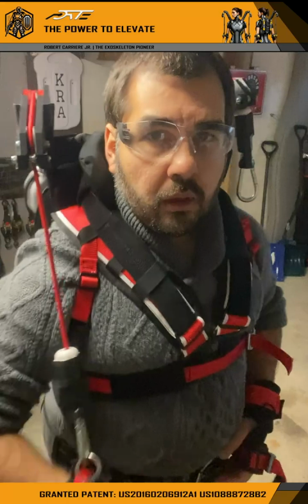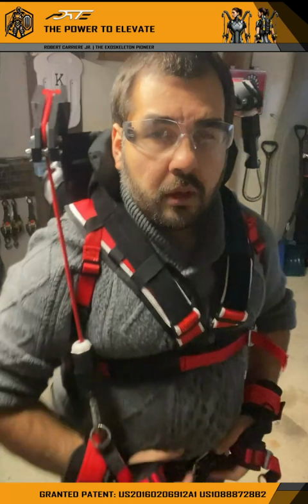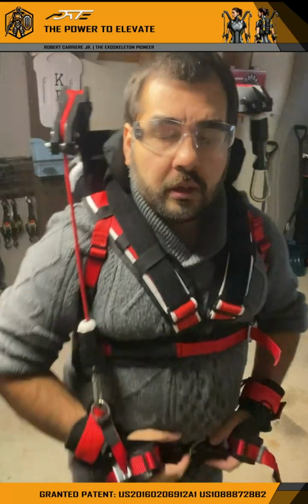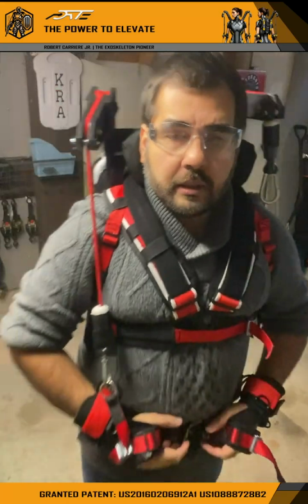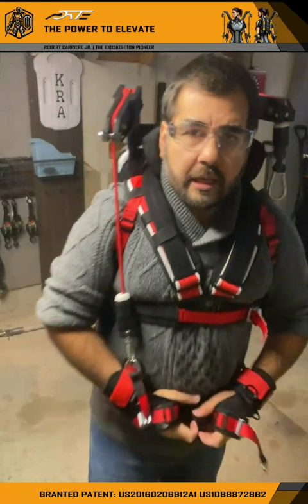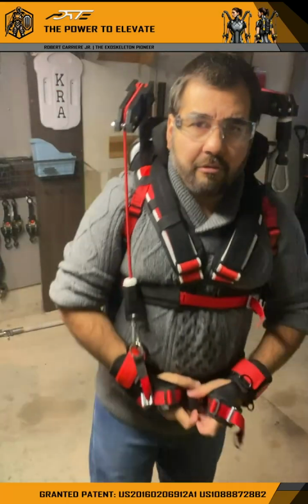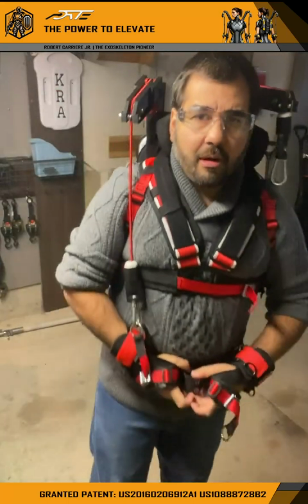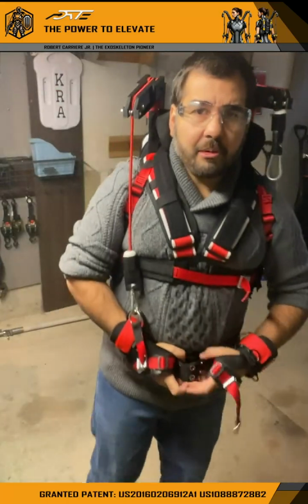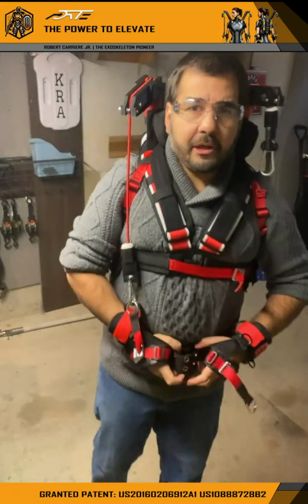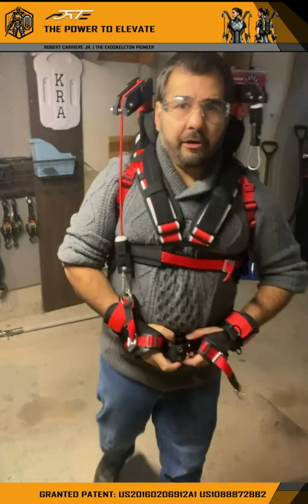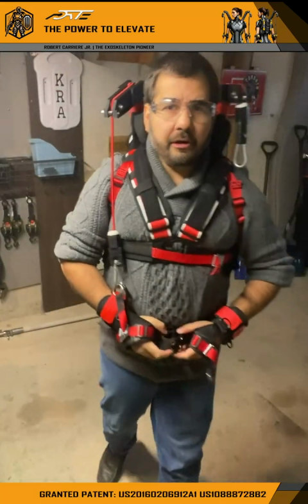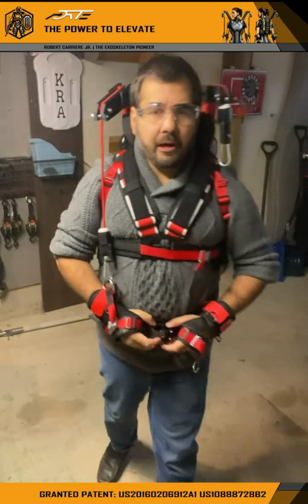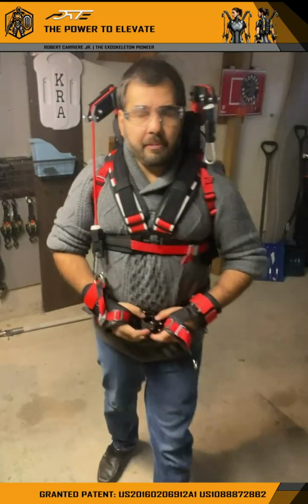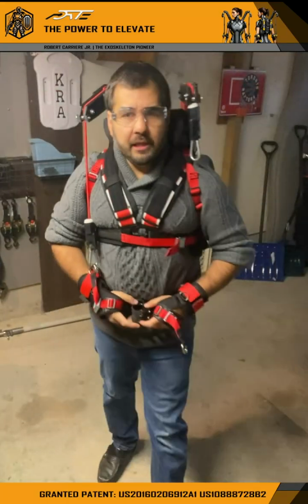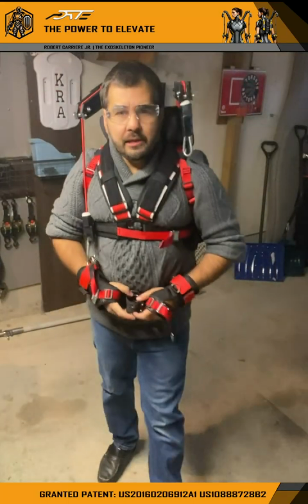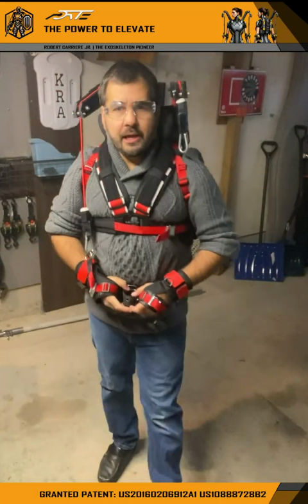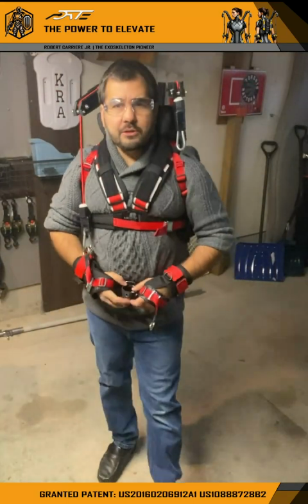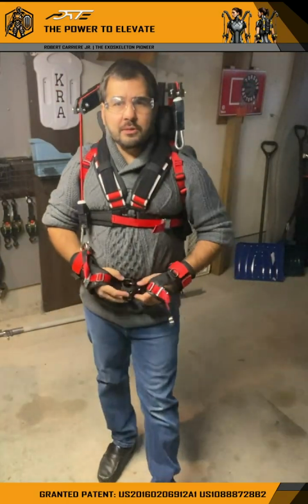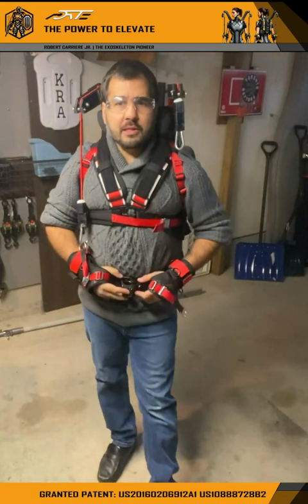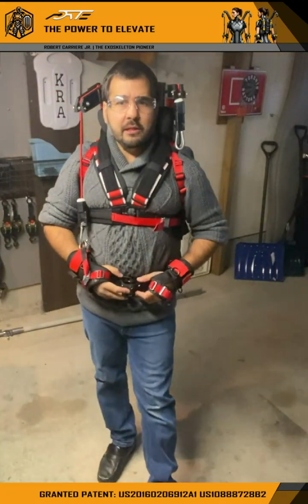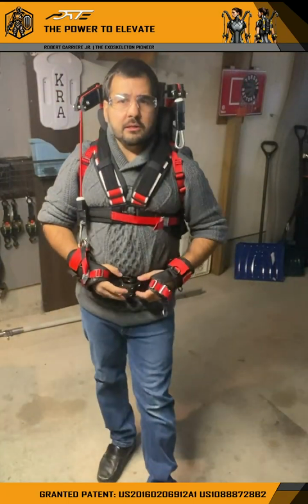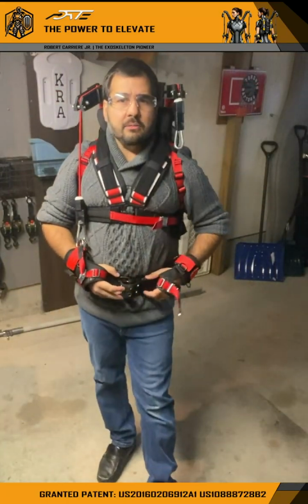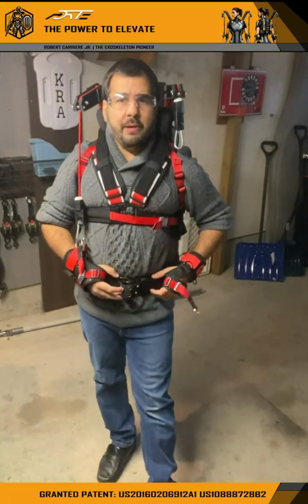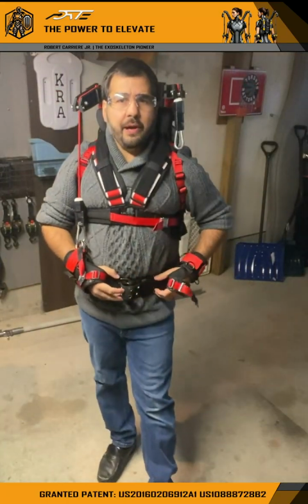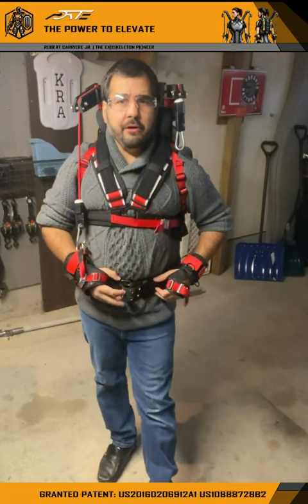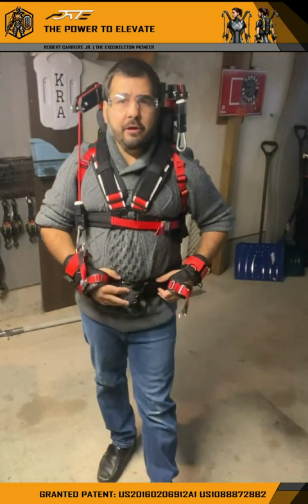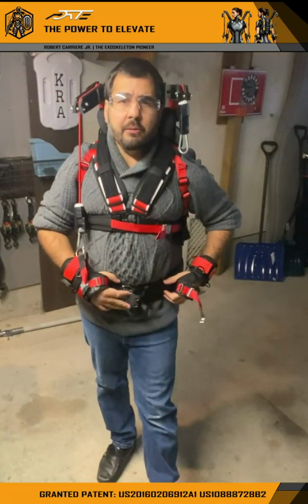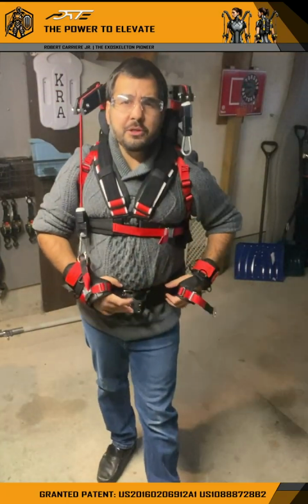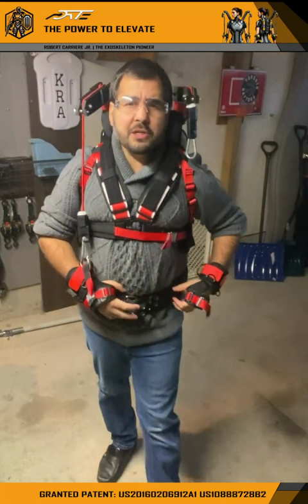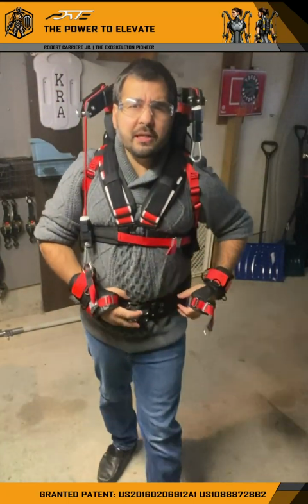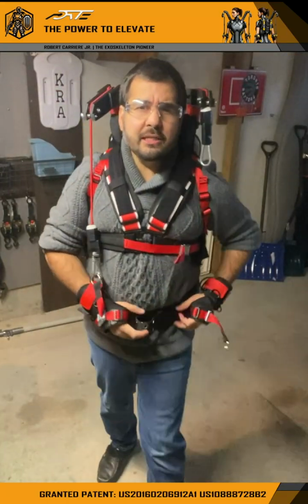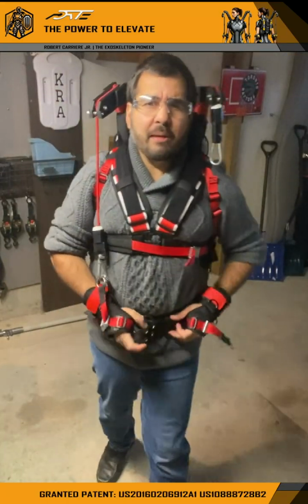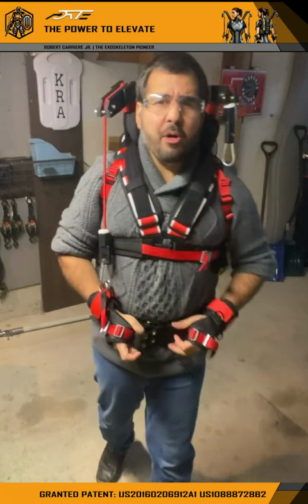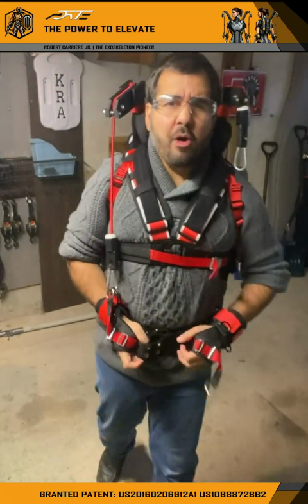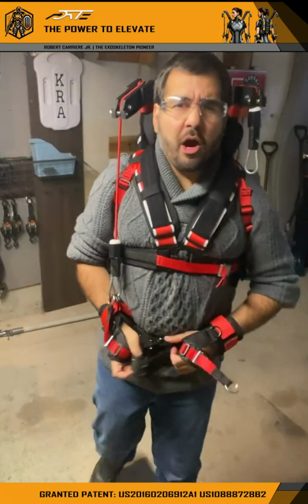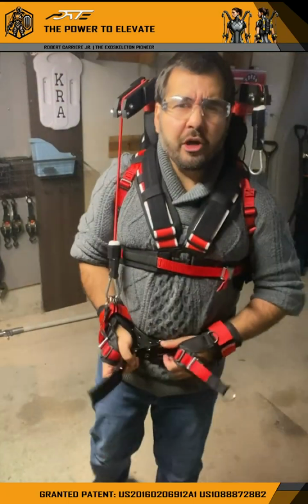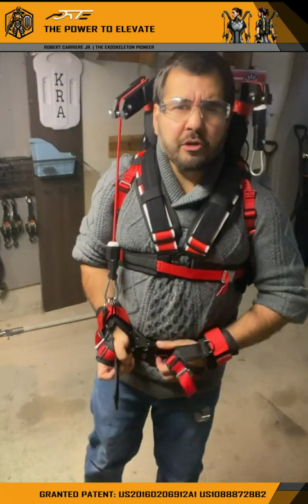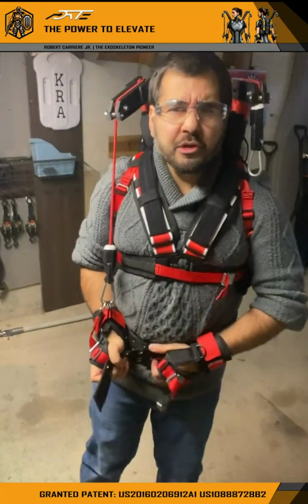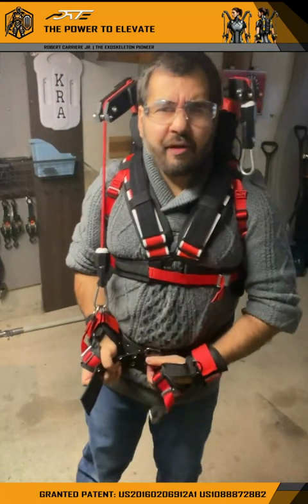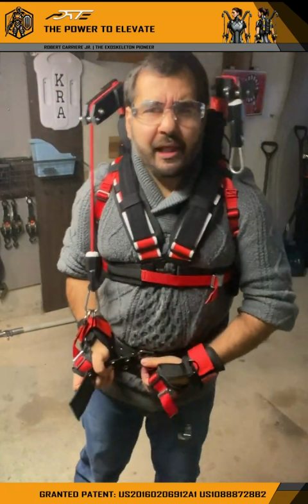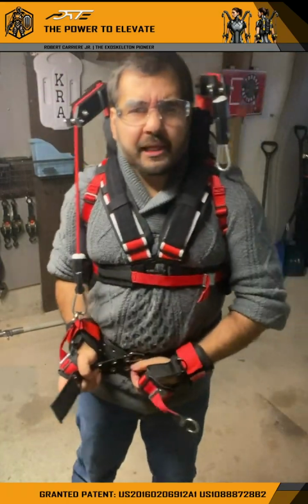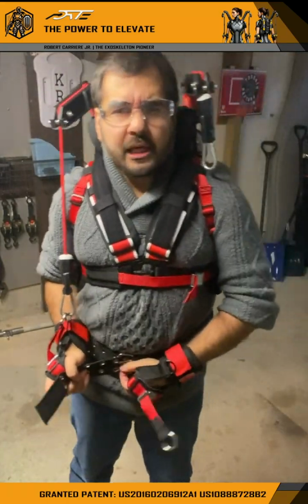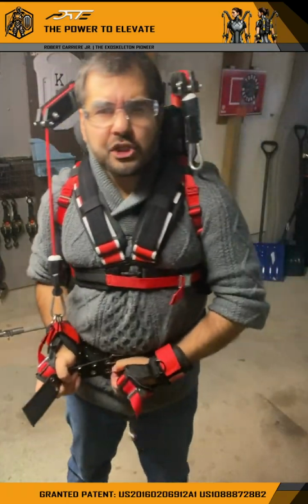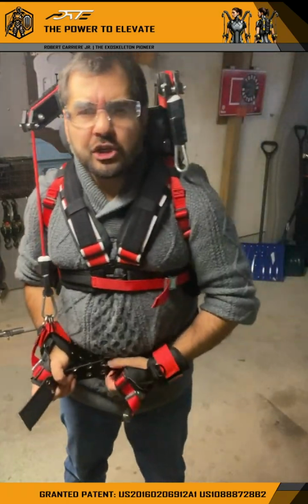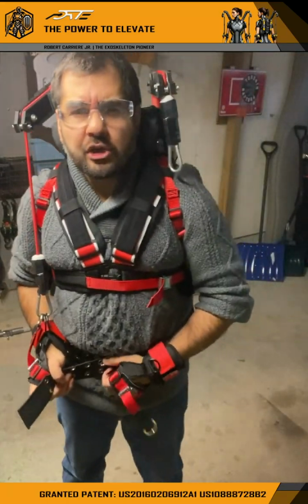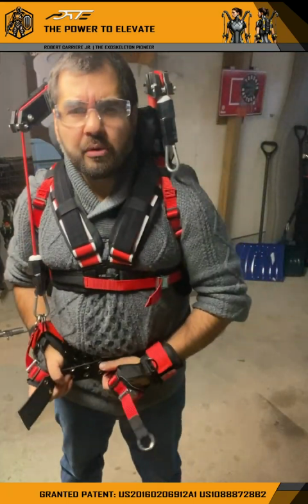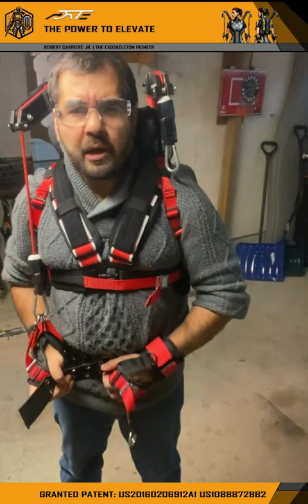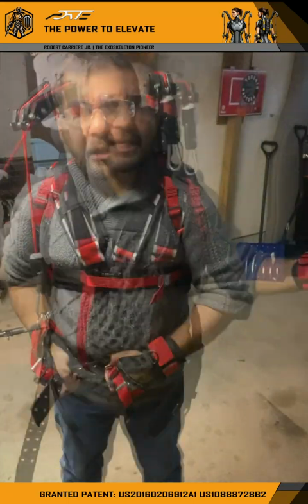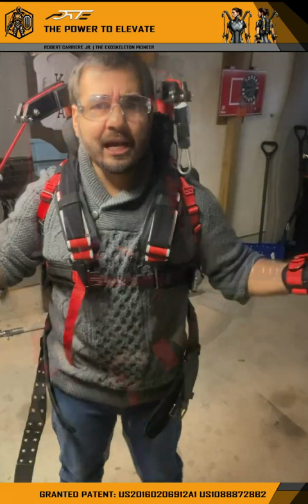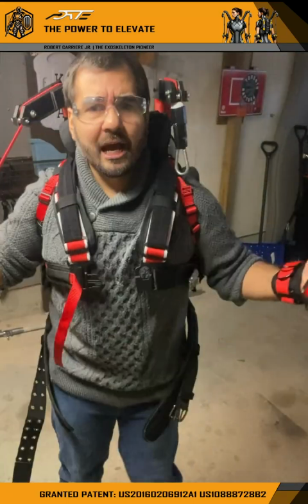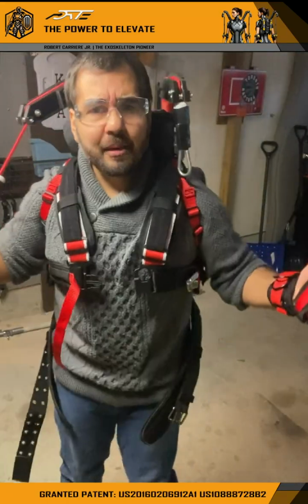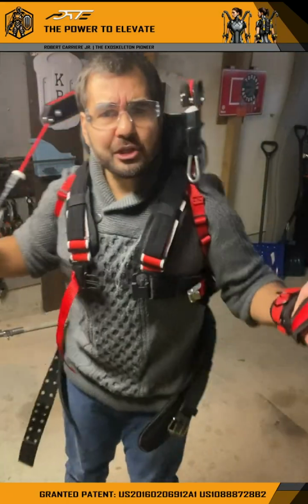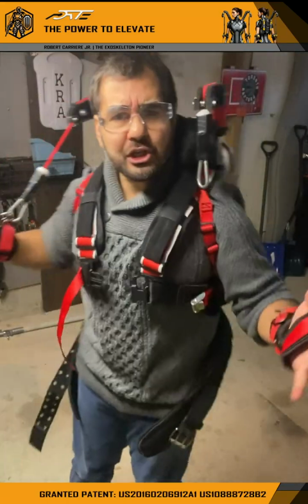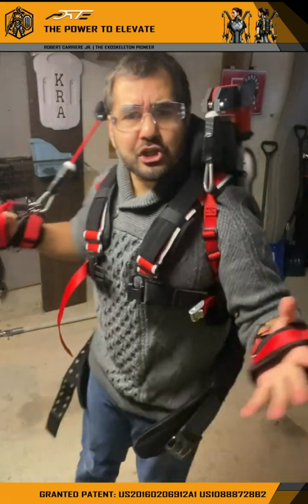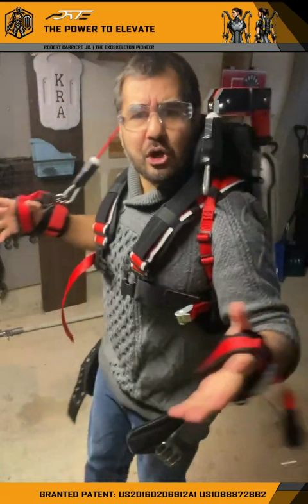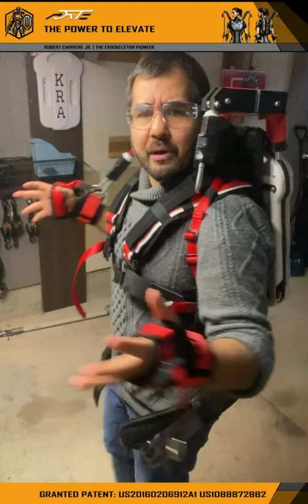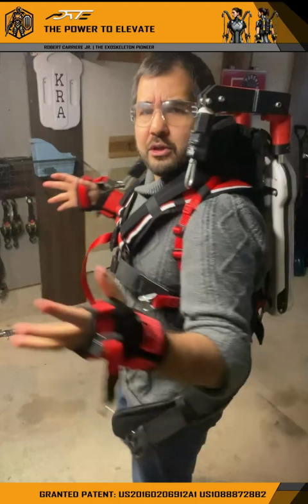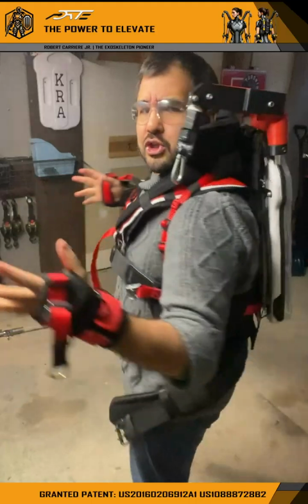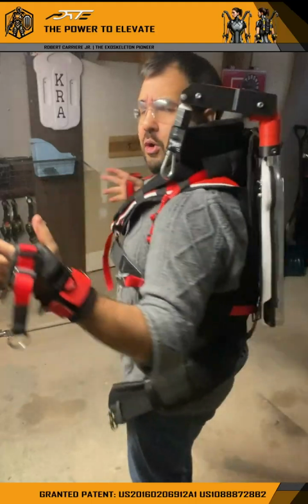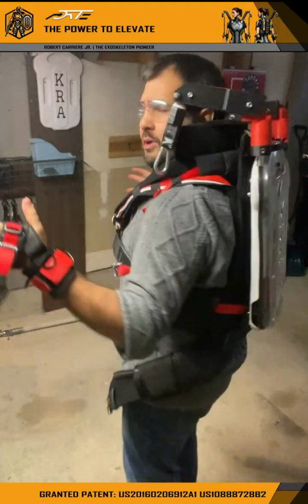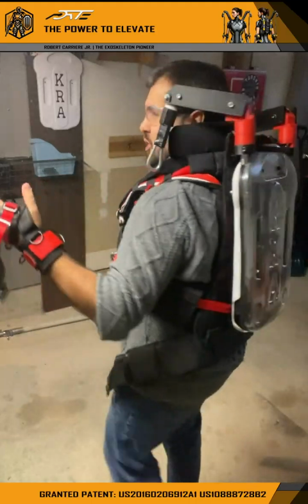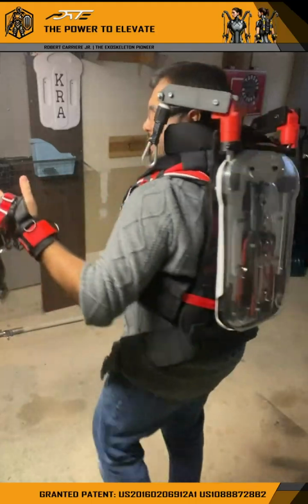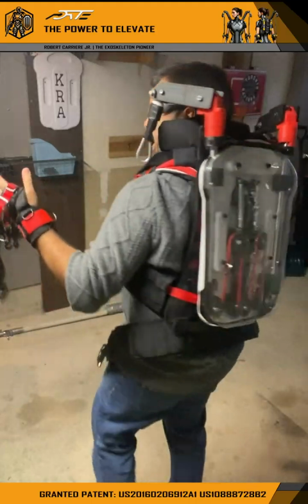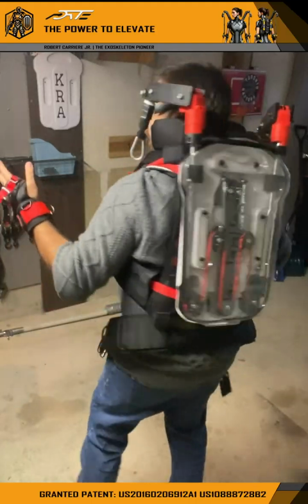Good day, Robert Carrier coming in, the Exoskeleton Pioneer. I'm just going to demo our newest validation unit and show it to you guys.